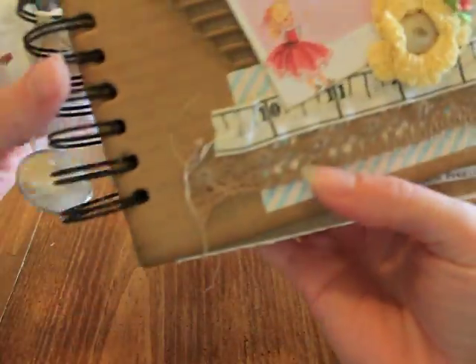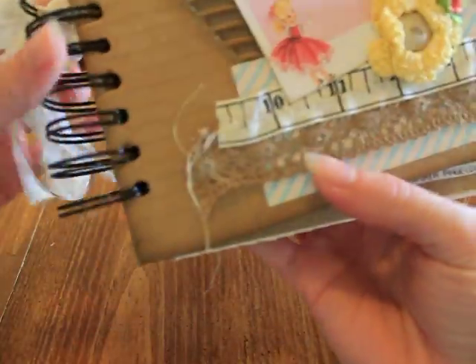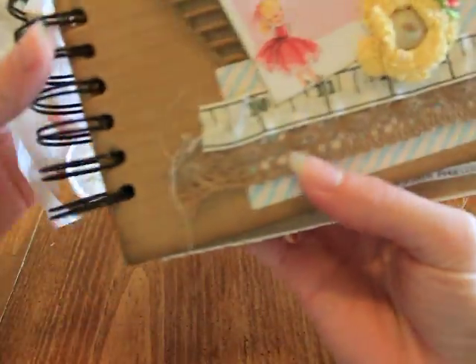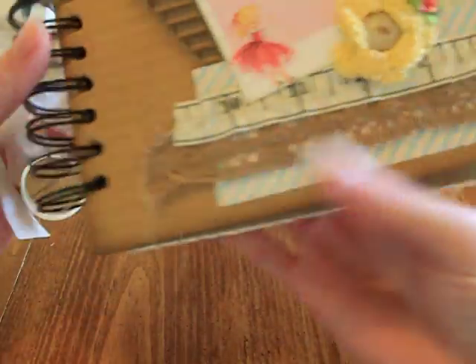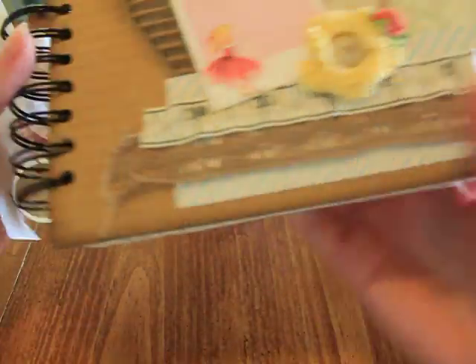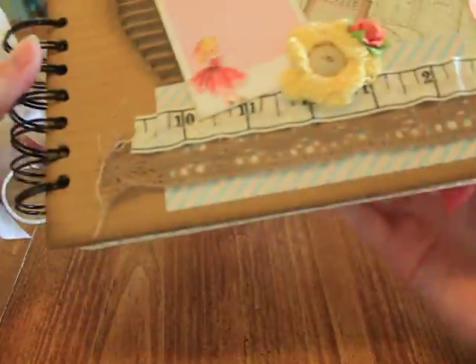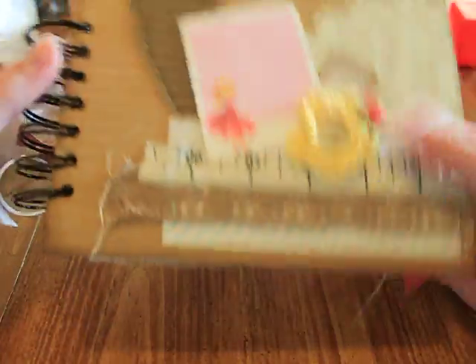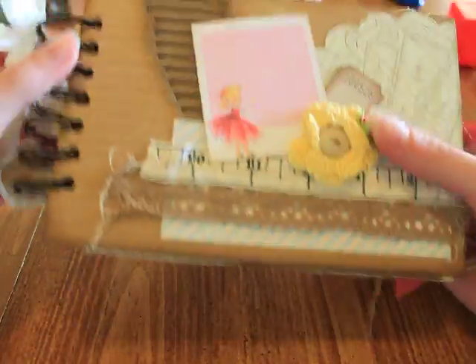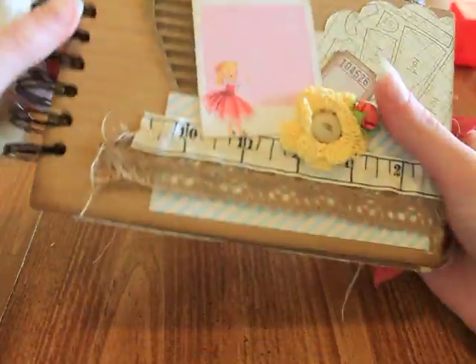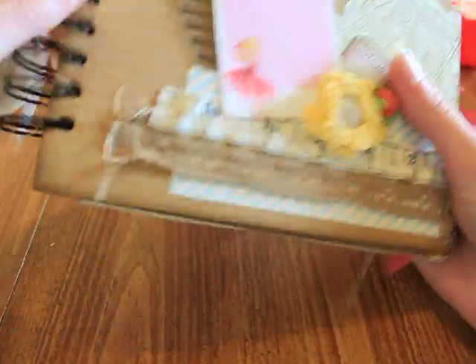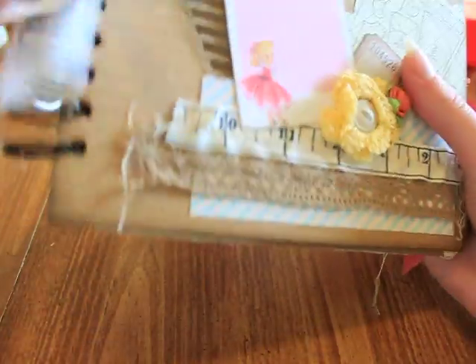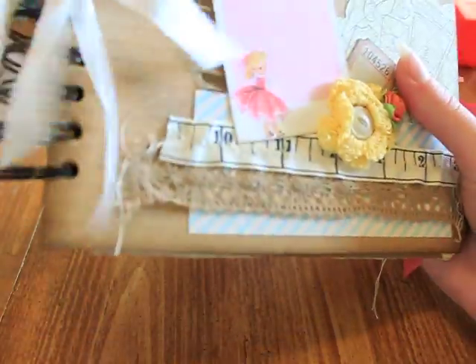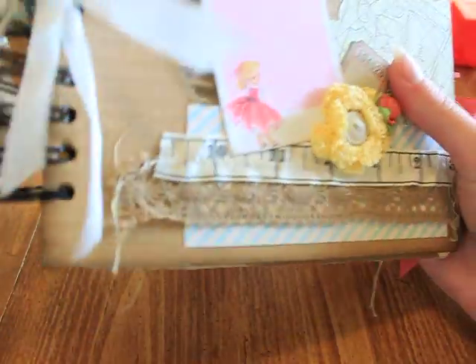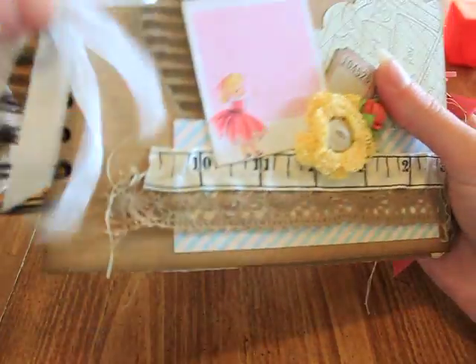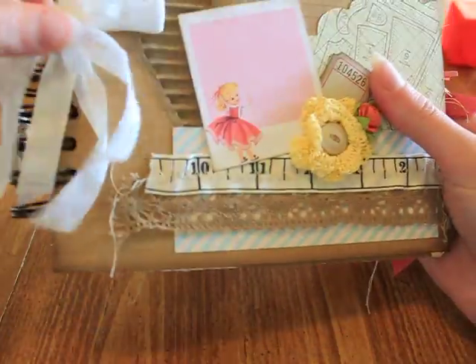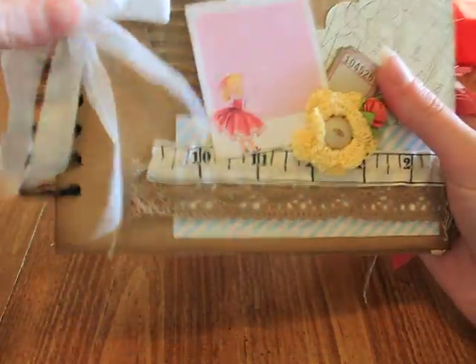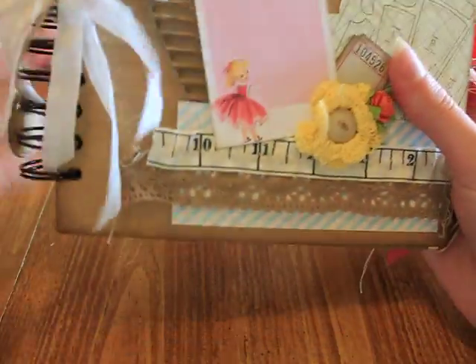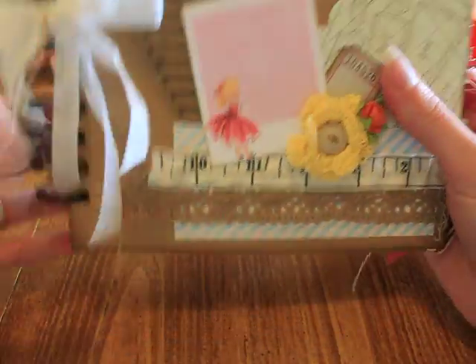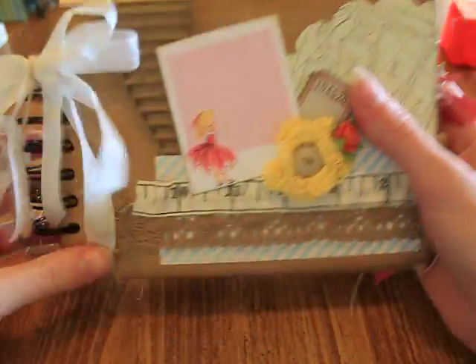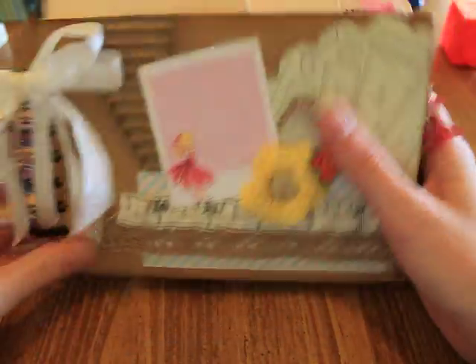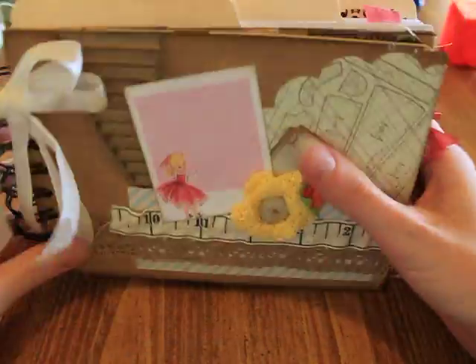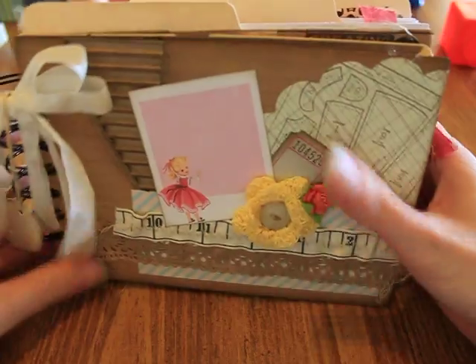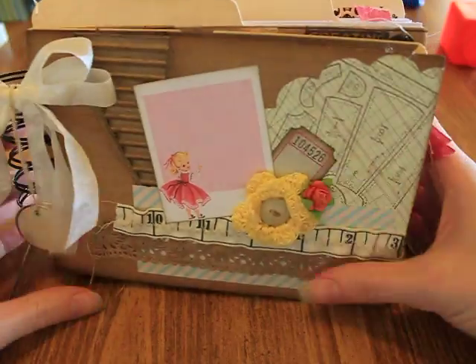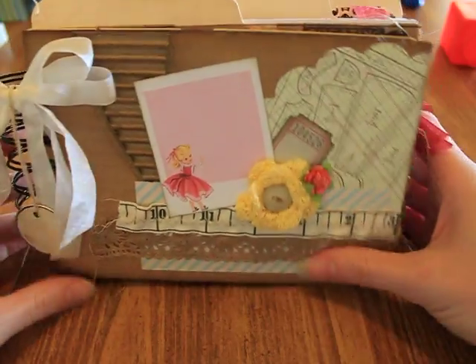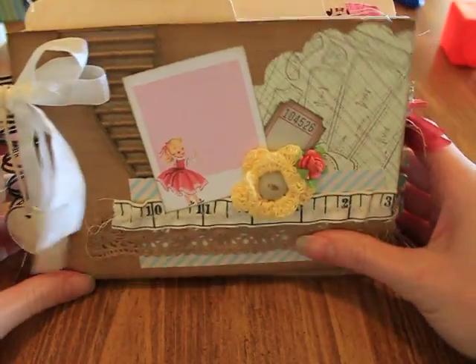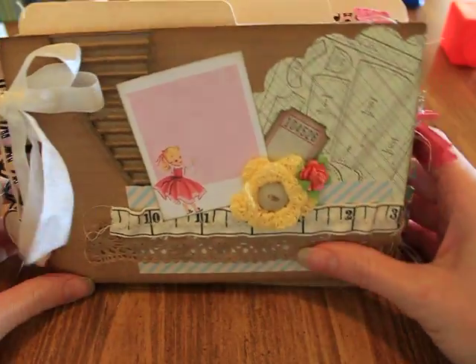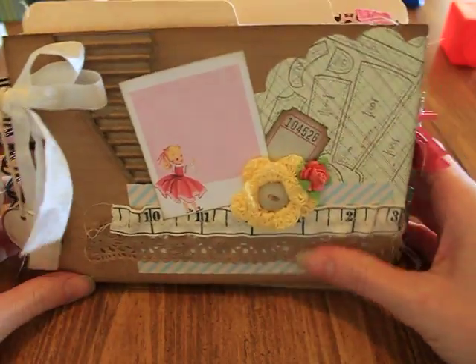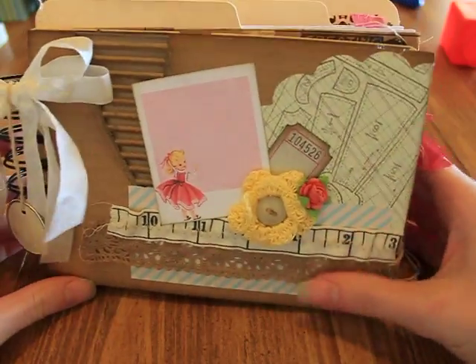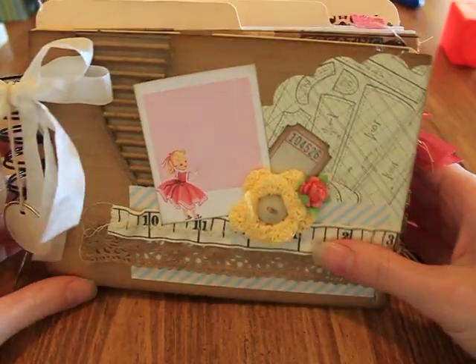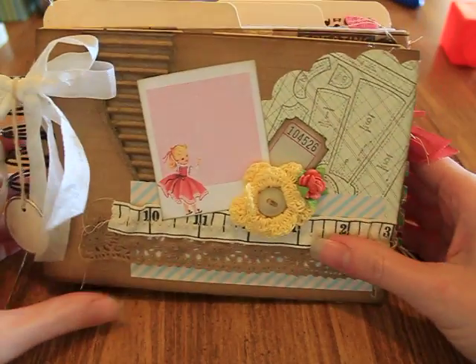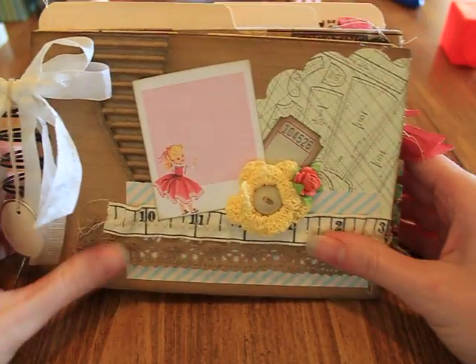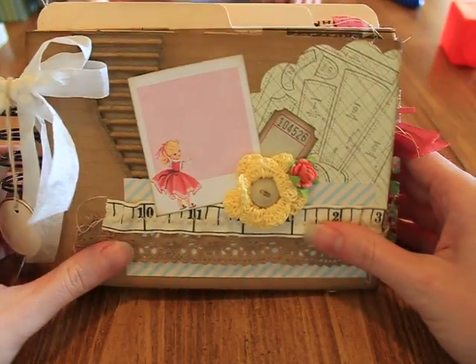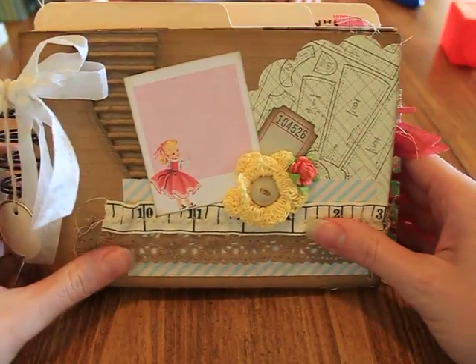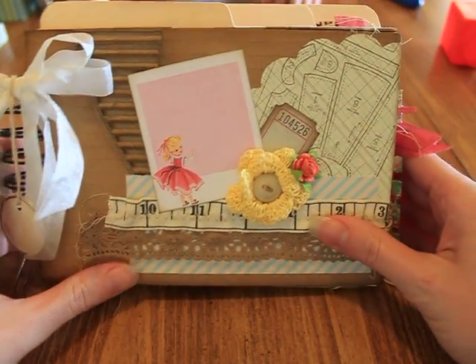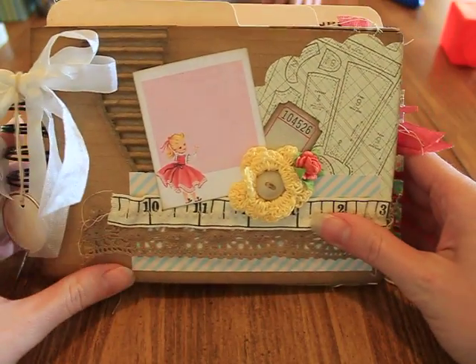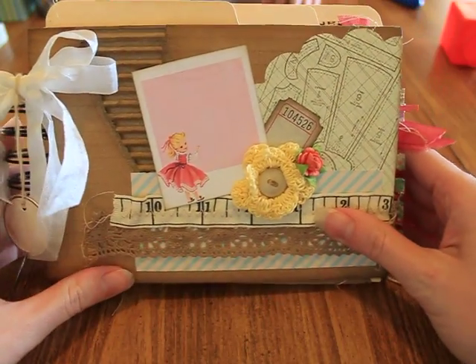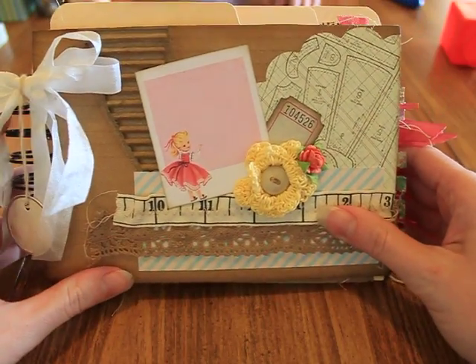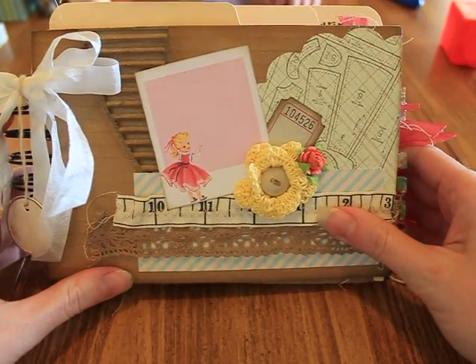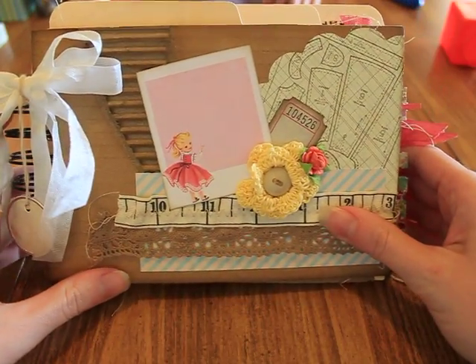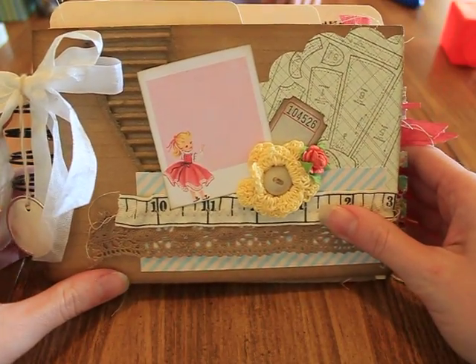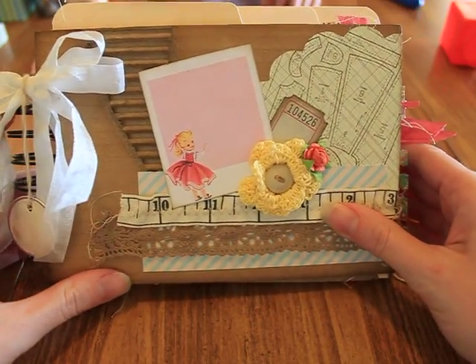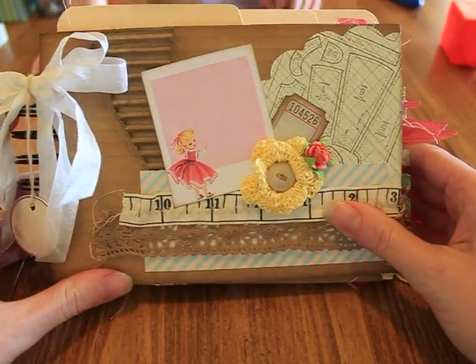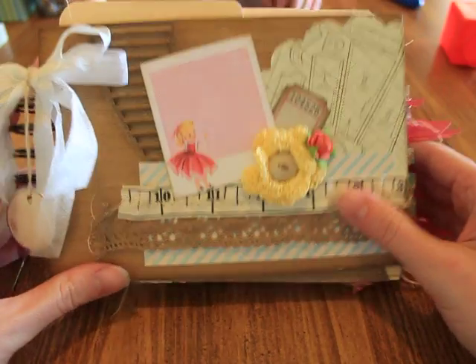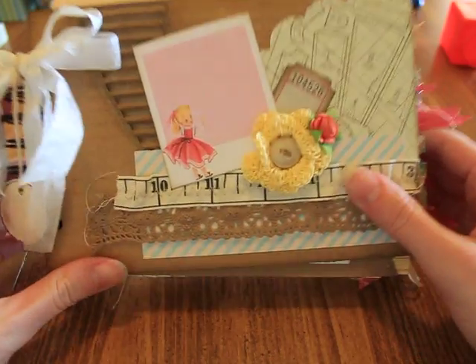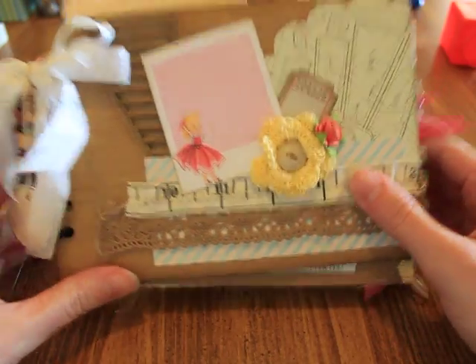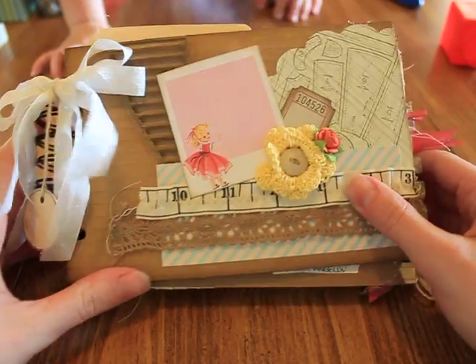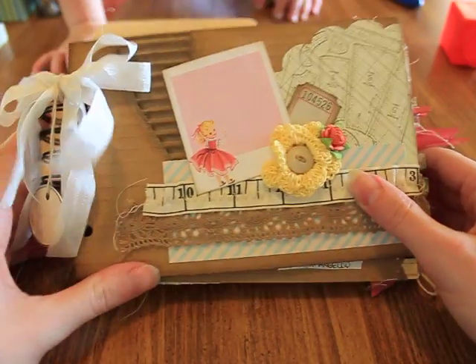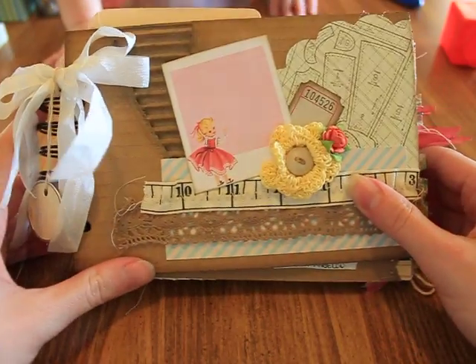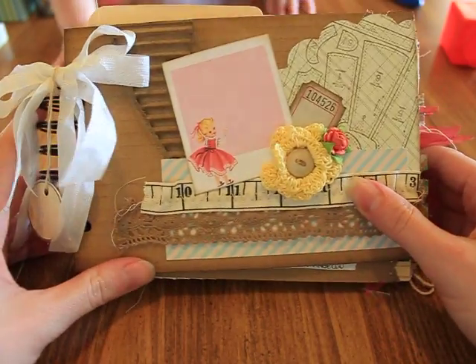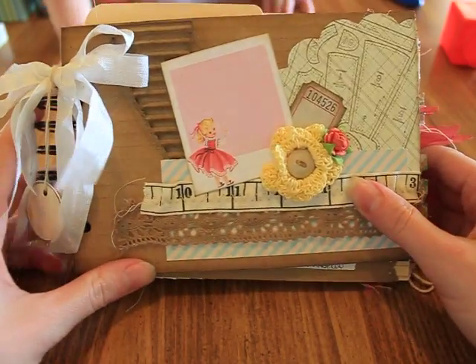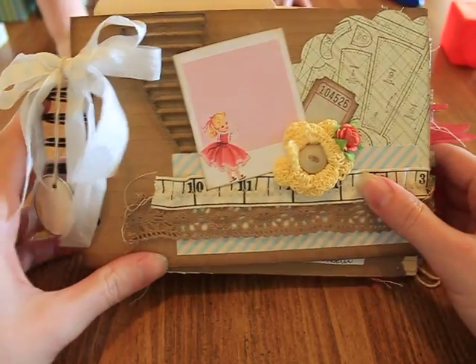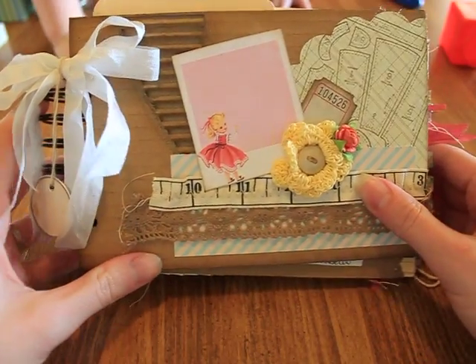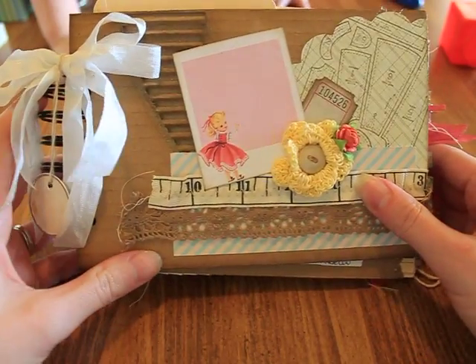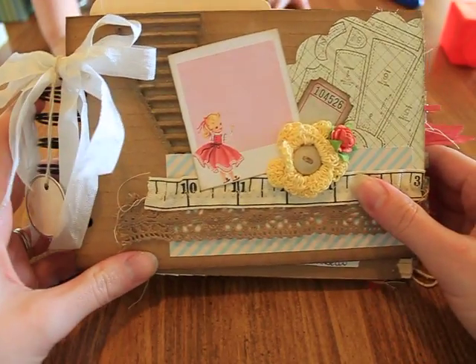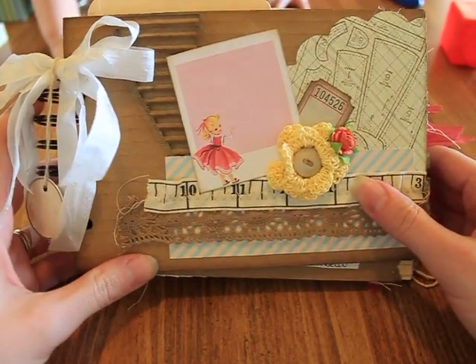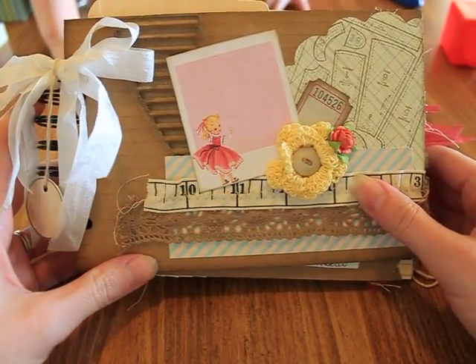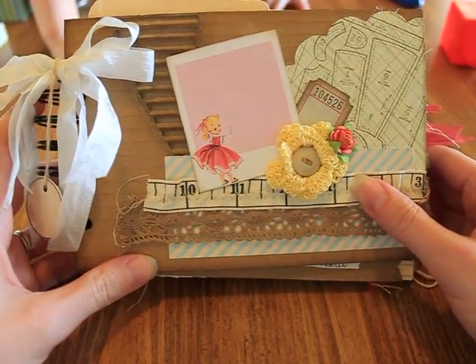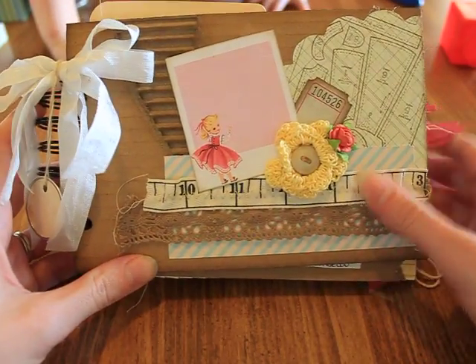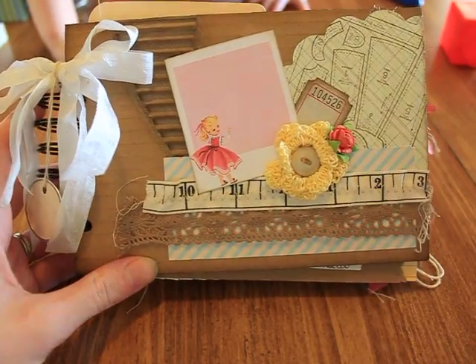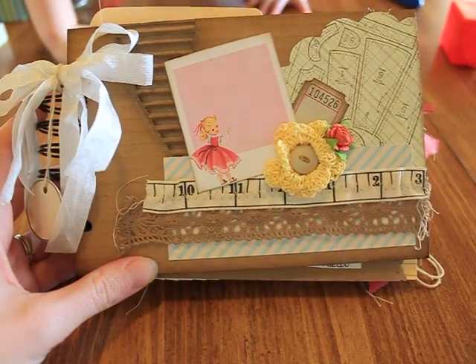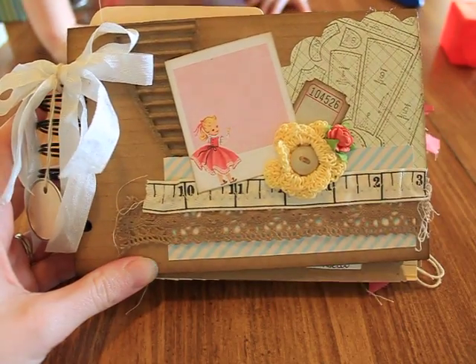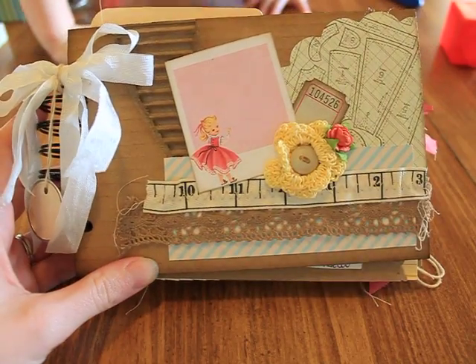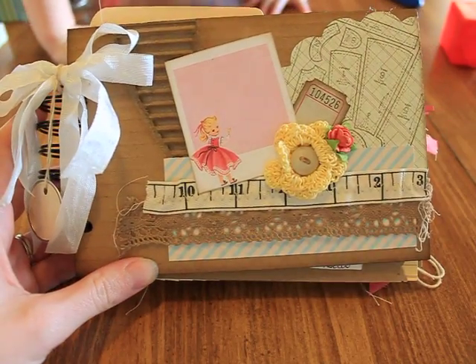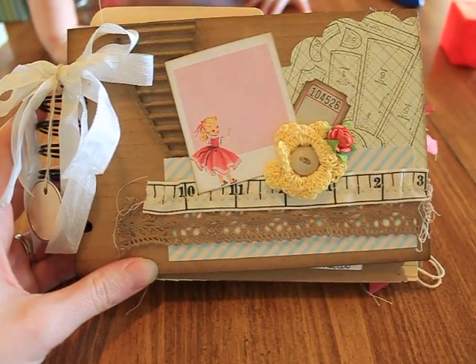Yolanda, I hope that you love it. It was really fun for me to make and I hope that you enjoy it. Thanks for watching. Bye!